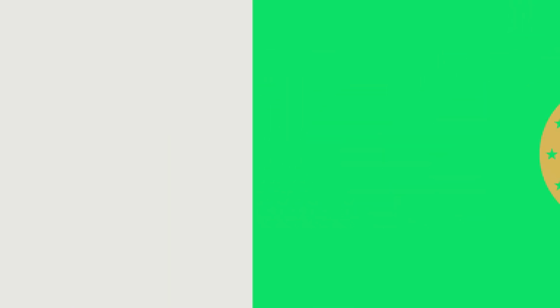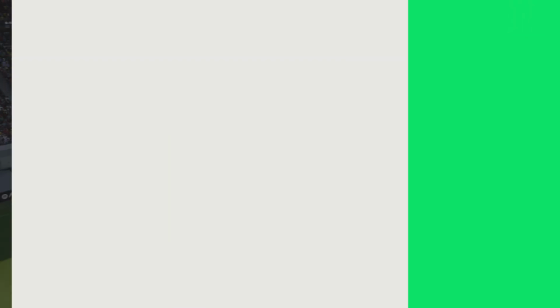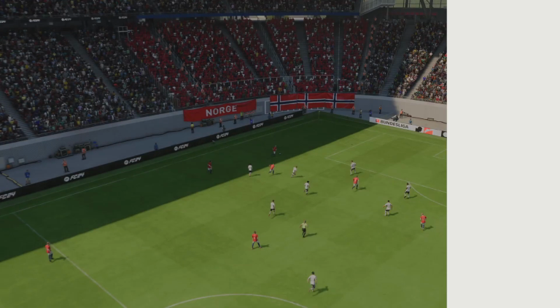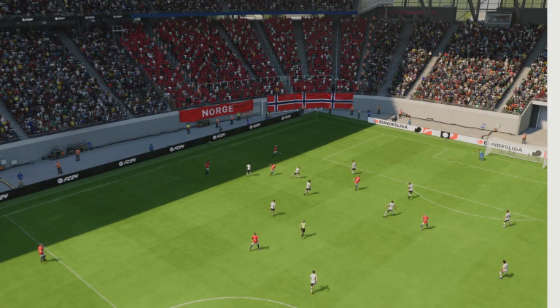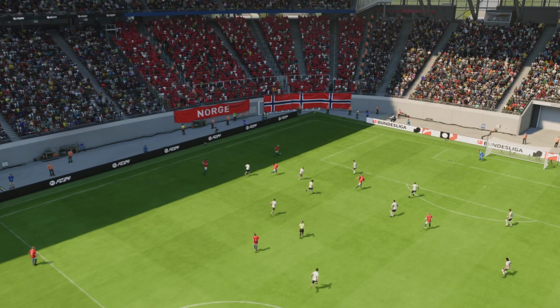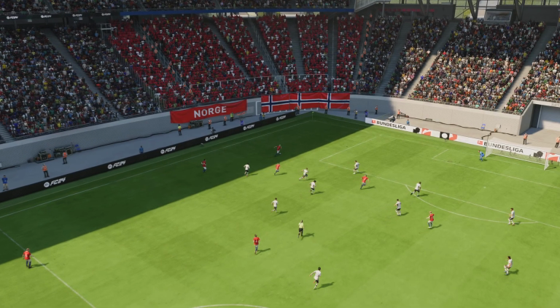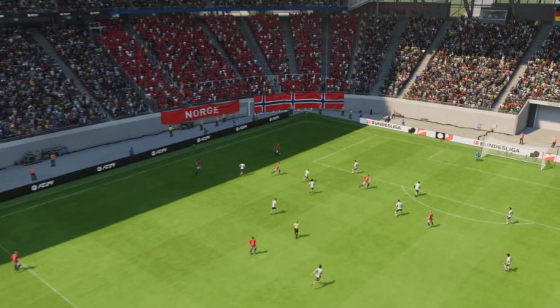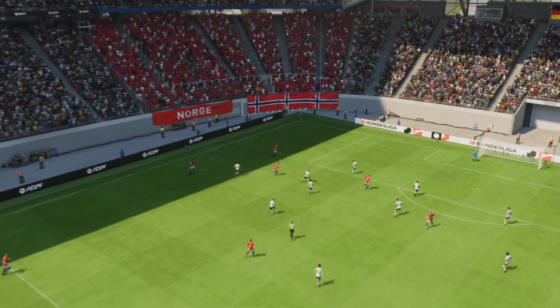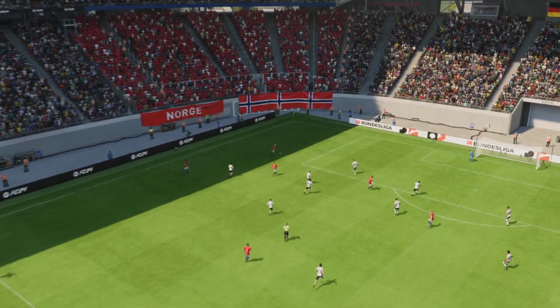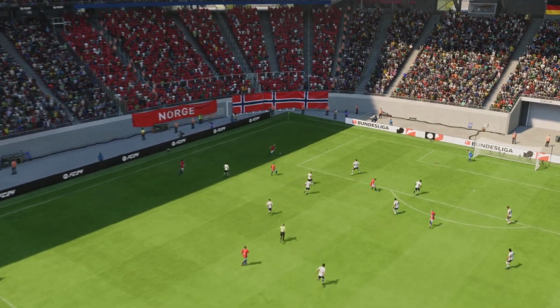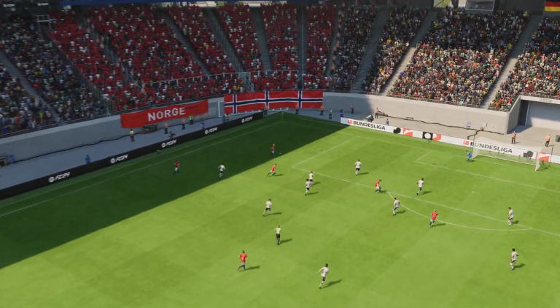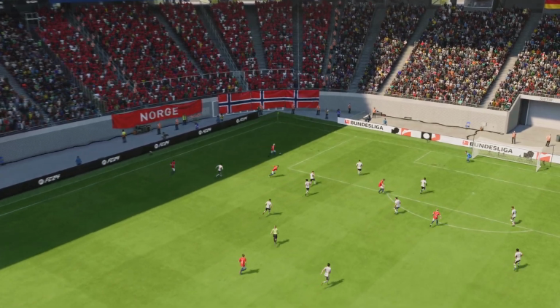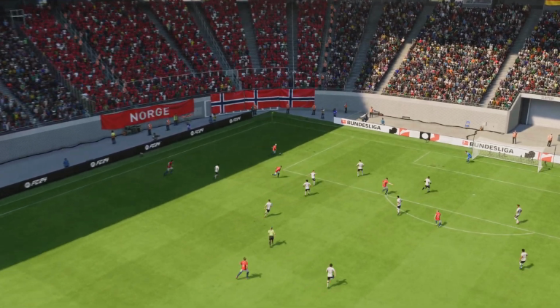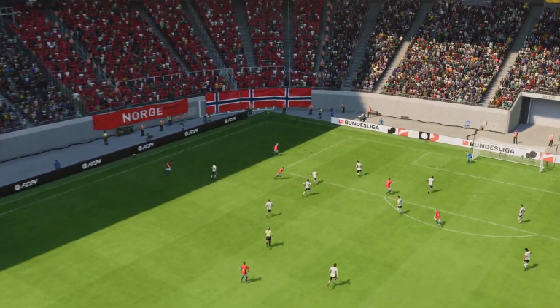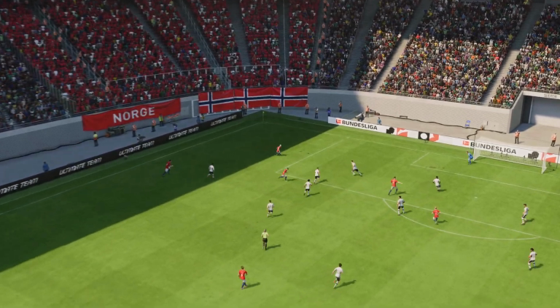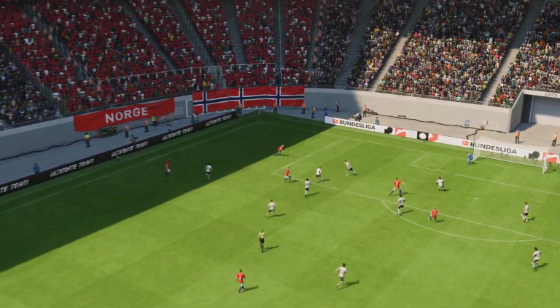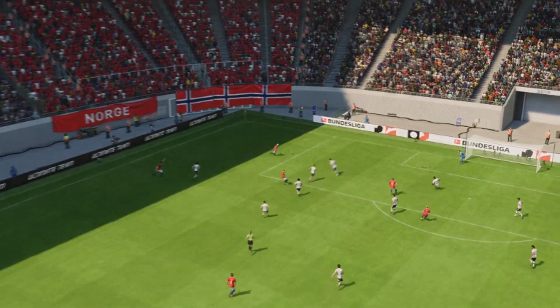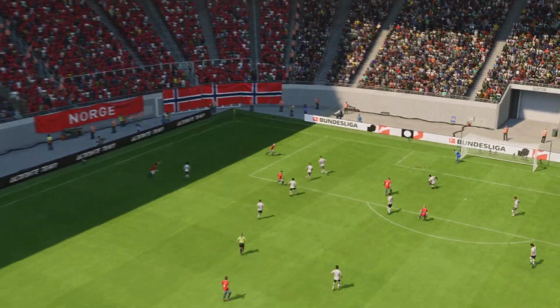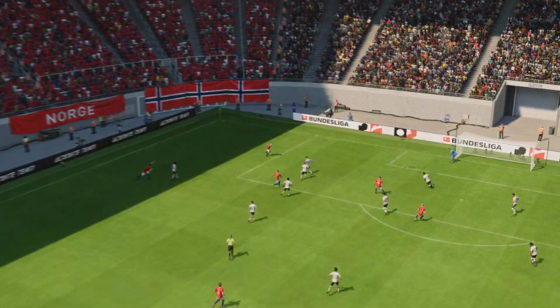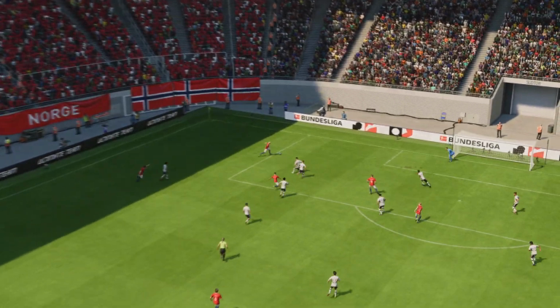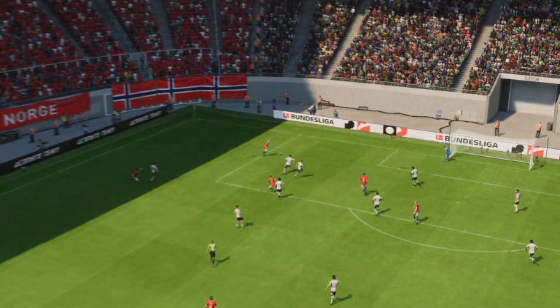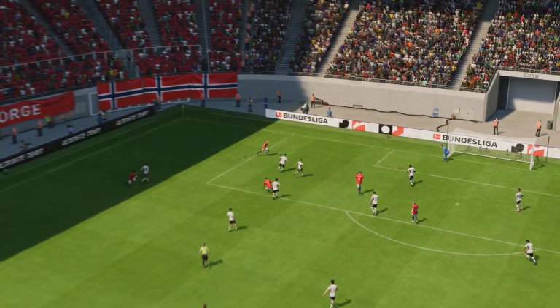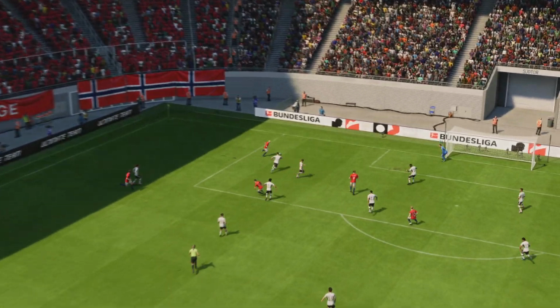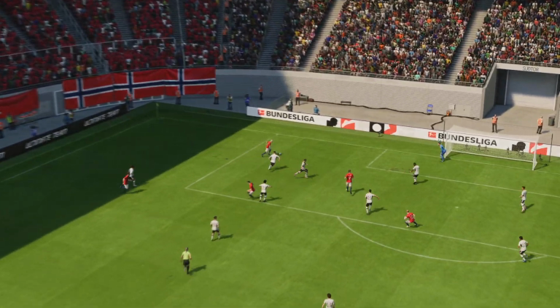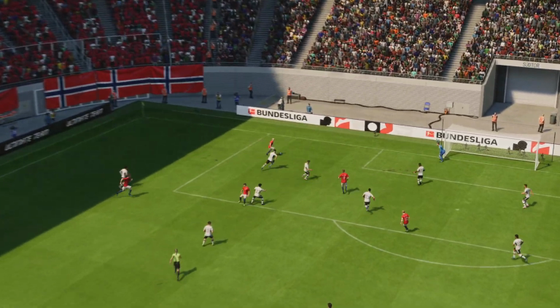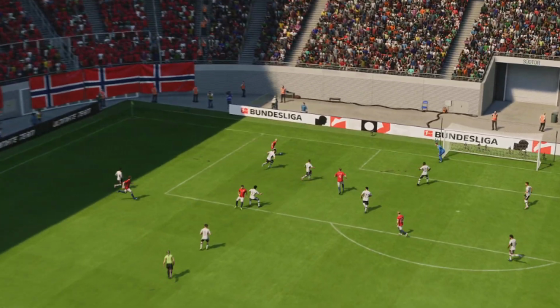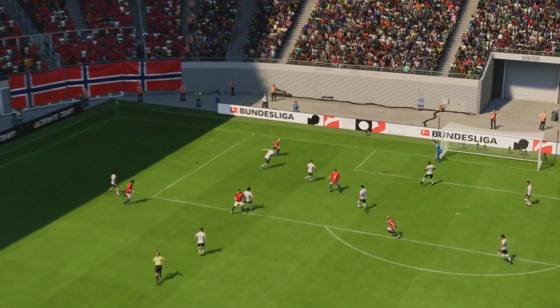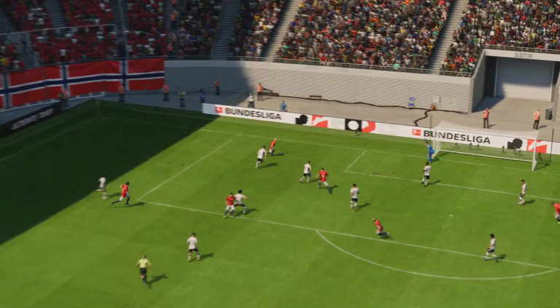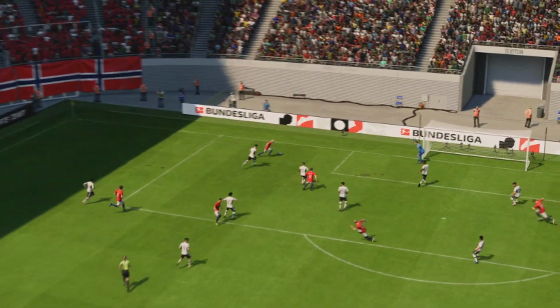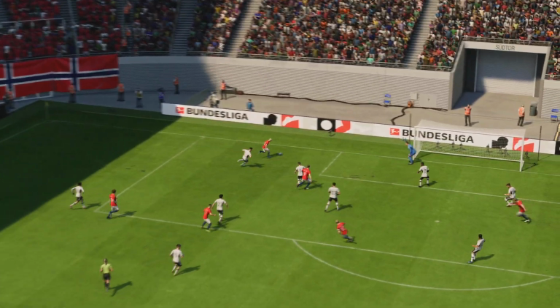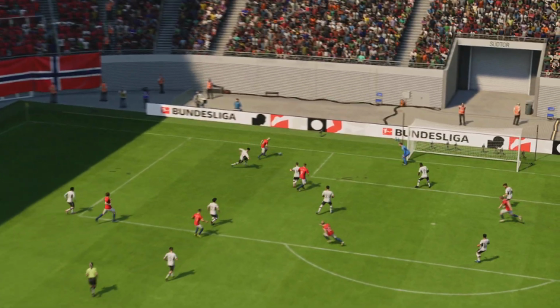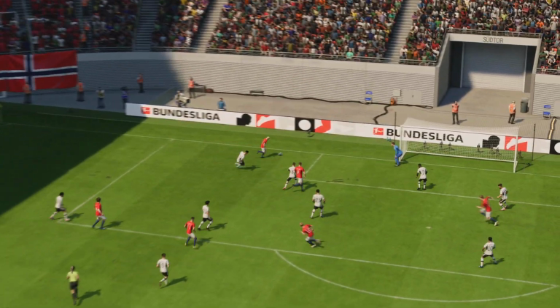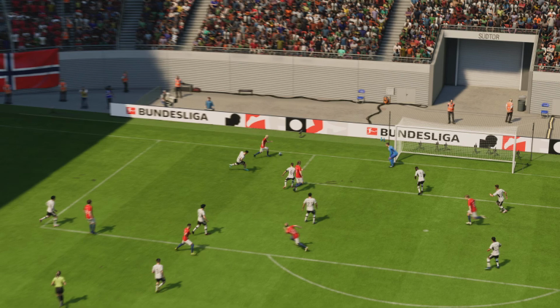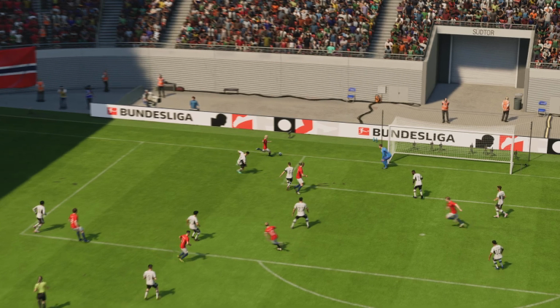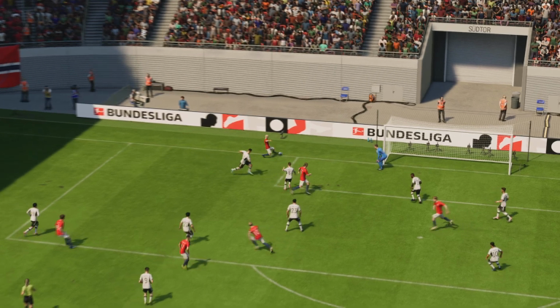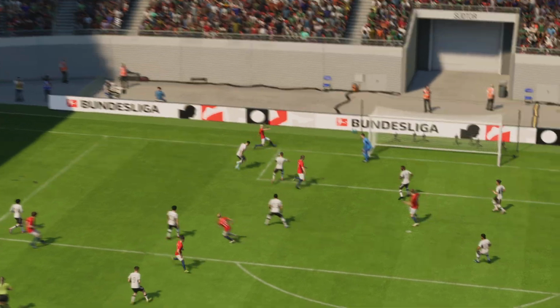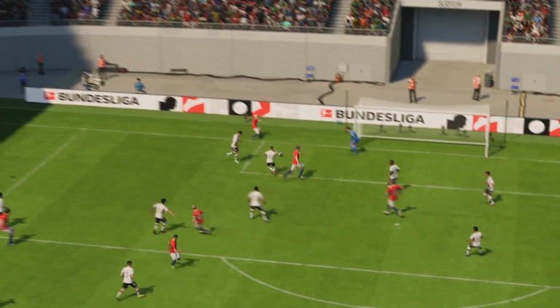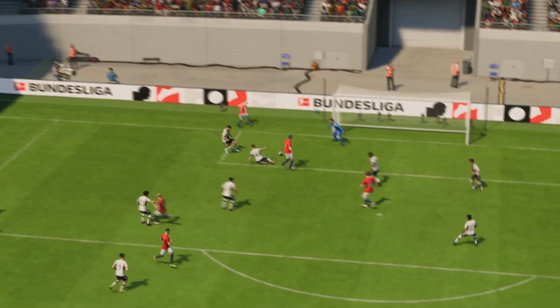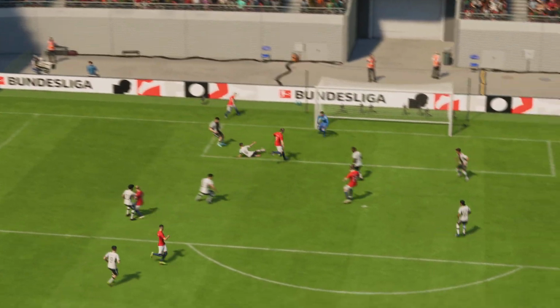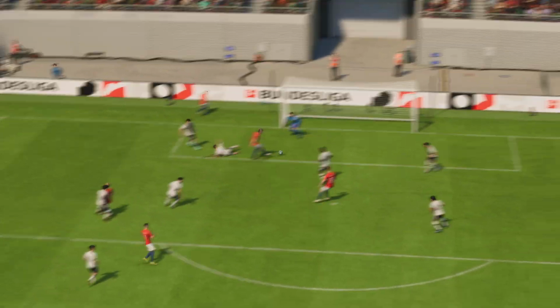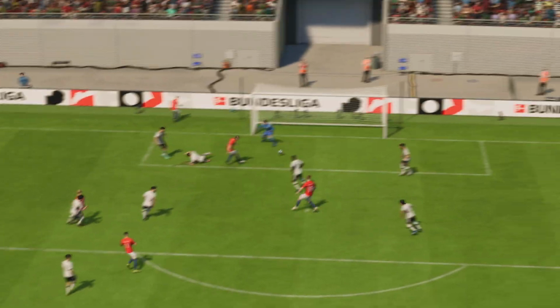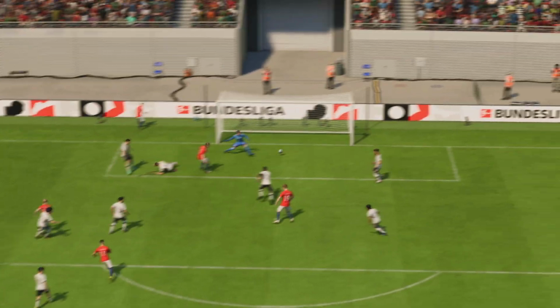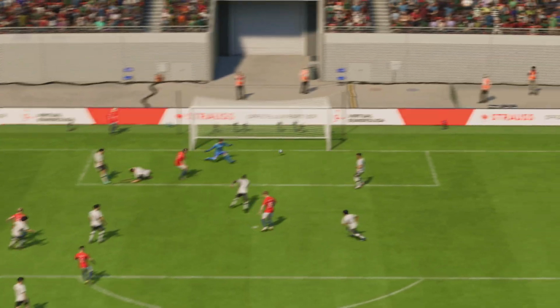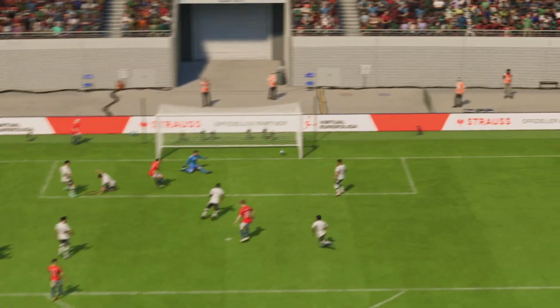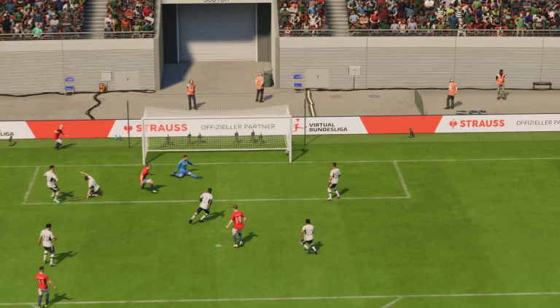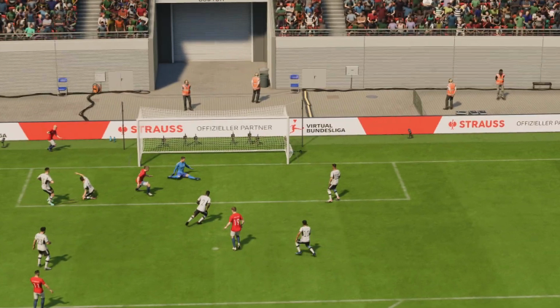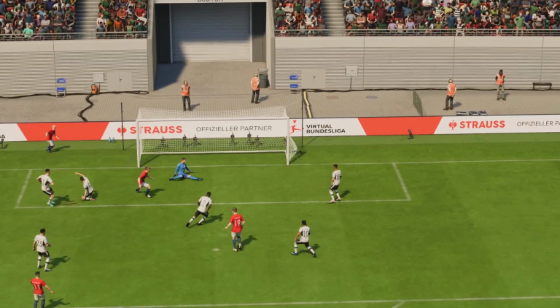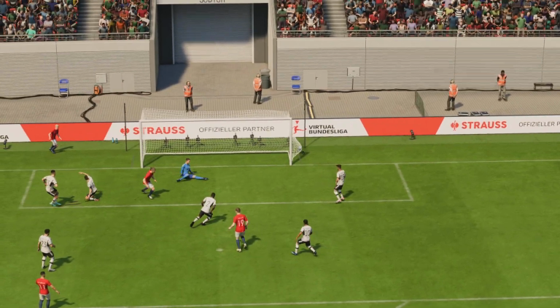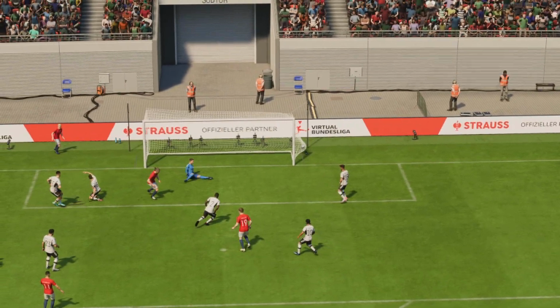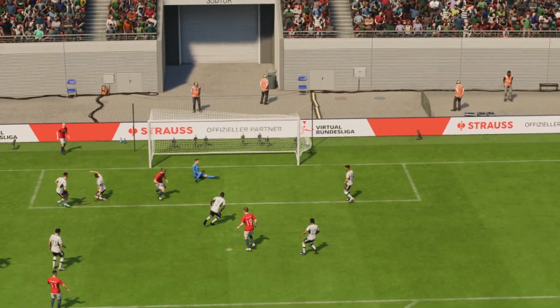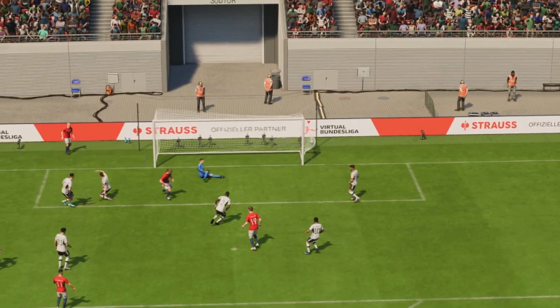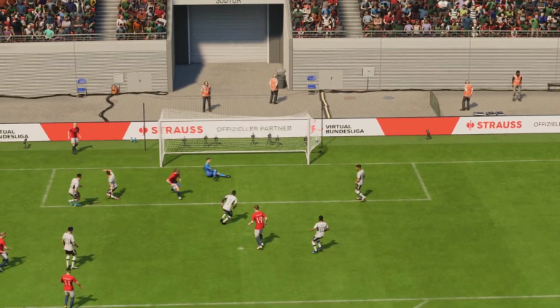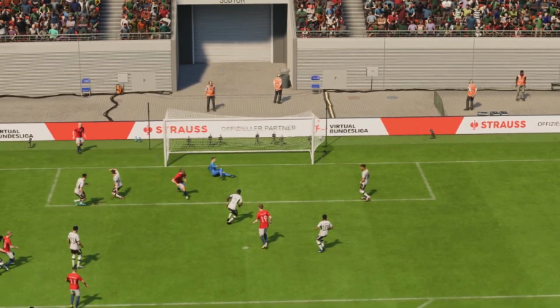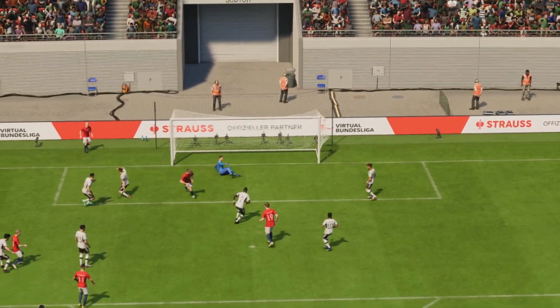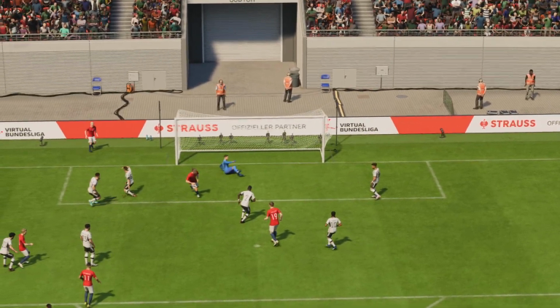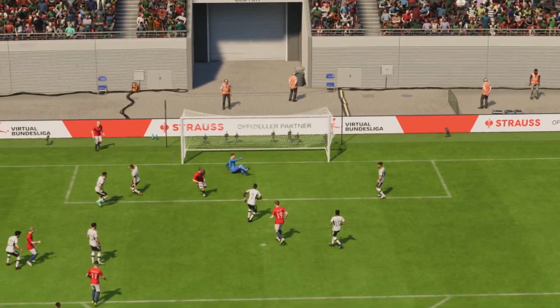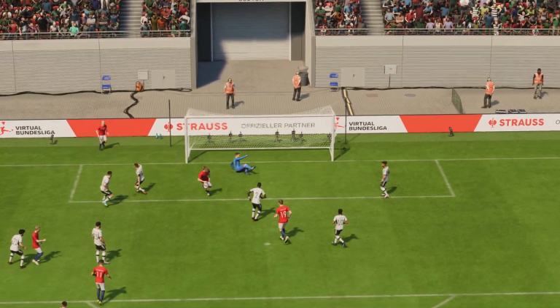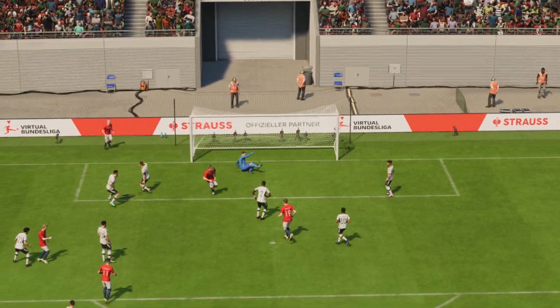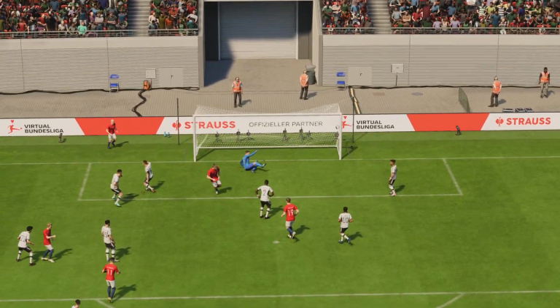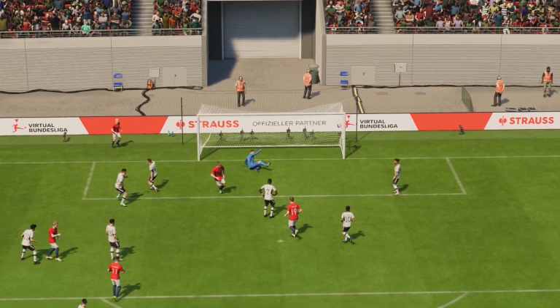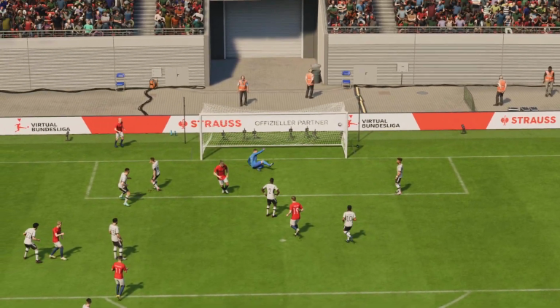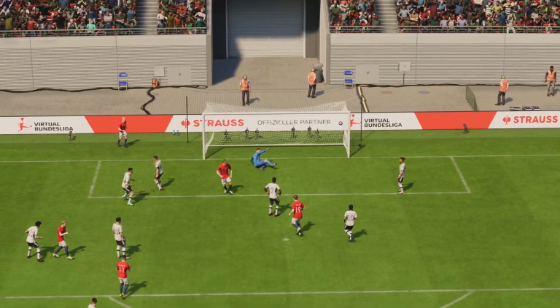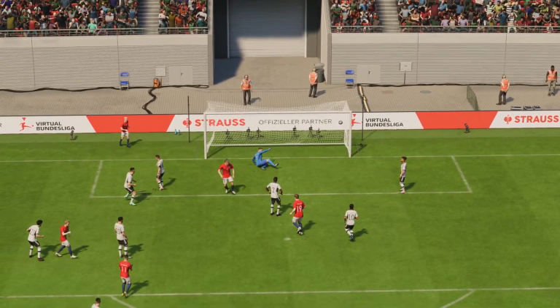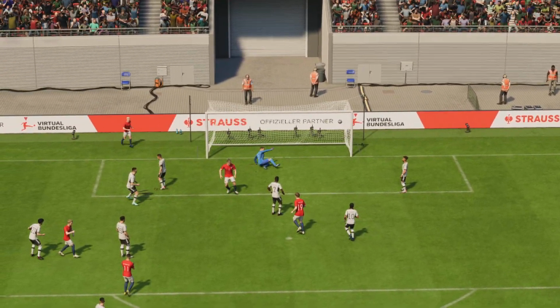Well, this is a neat and tidy finish. His movement is great. He finds a yard of space and then it's so composed.